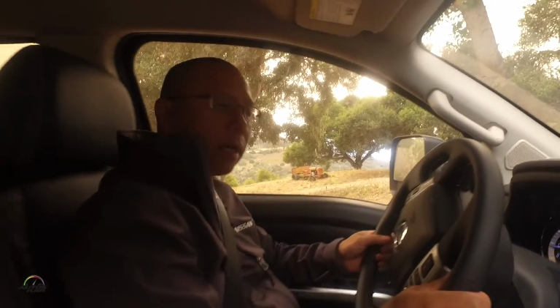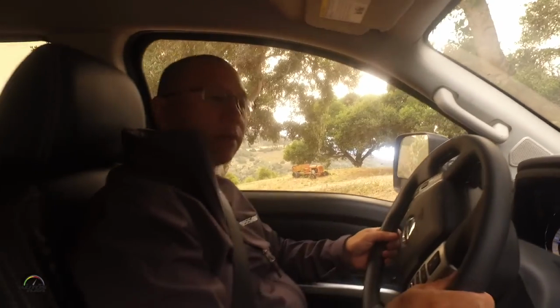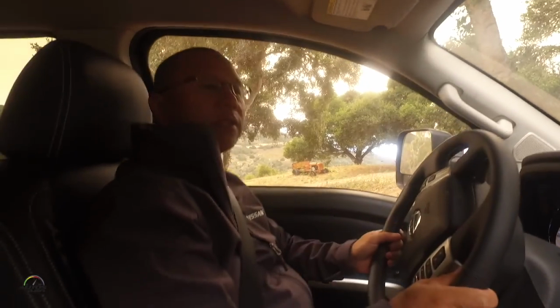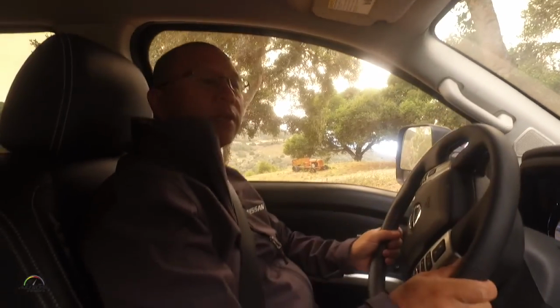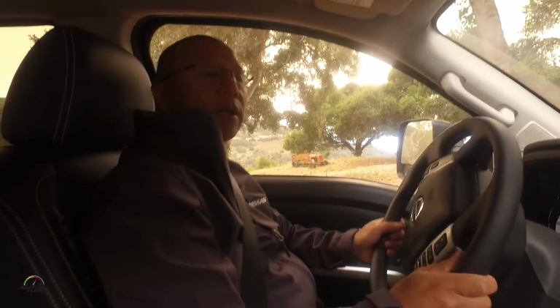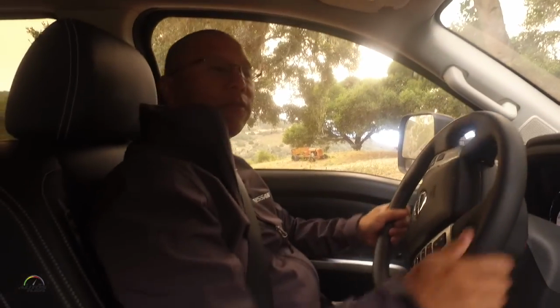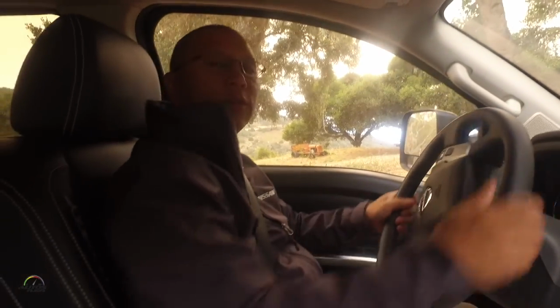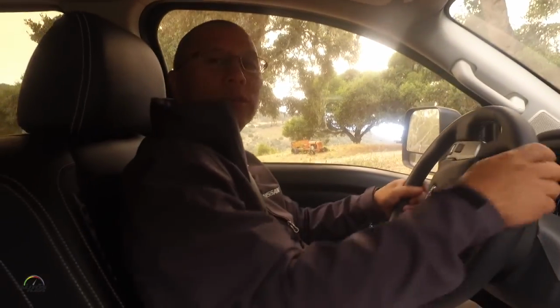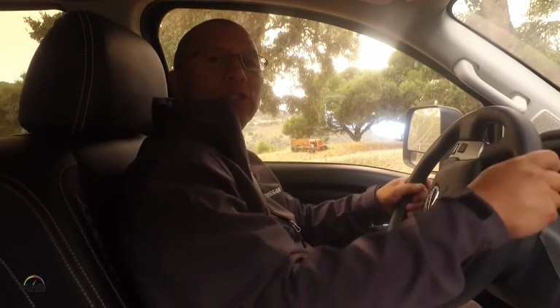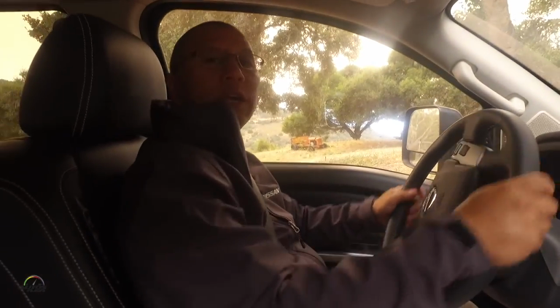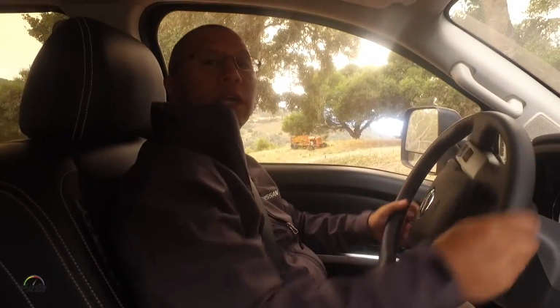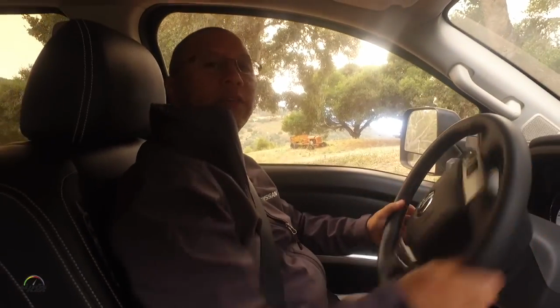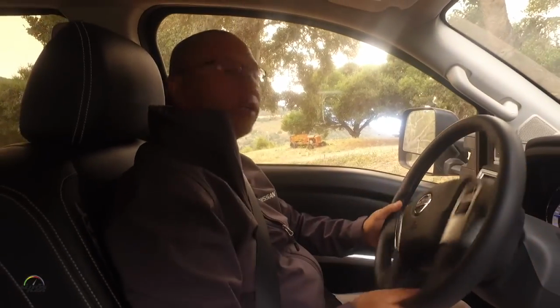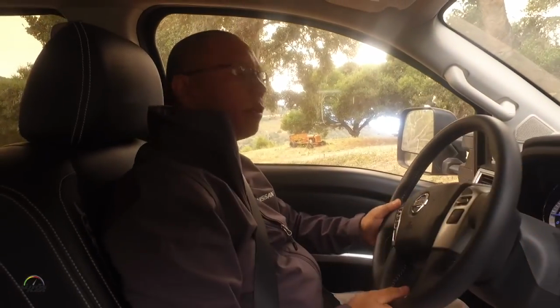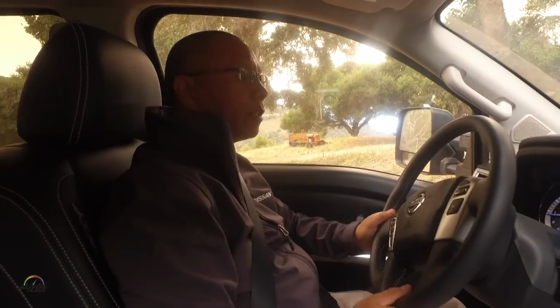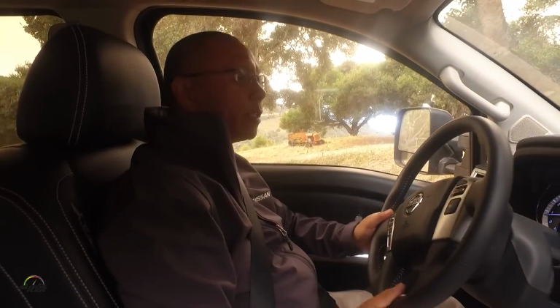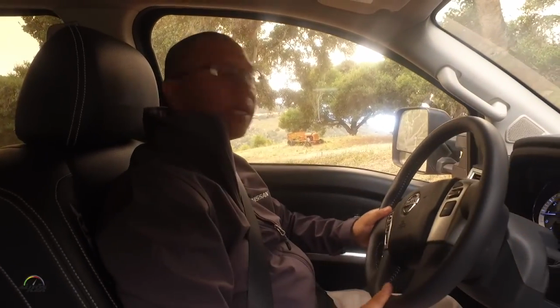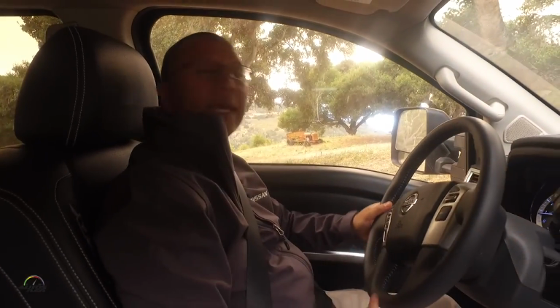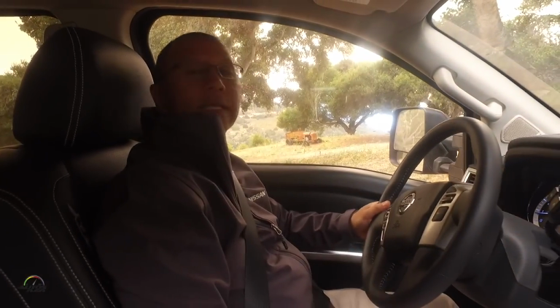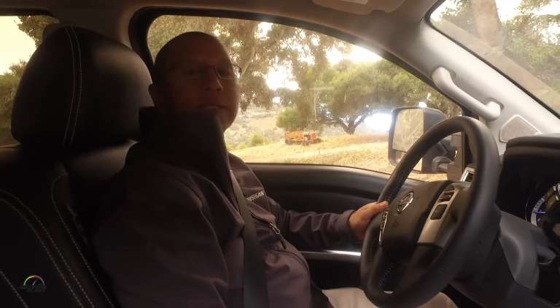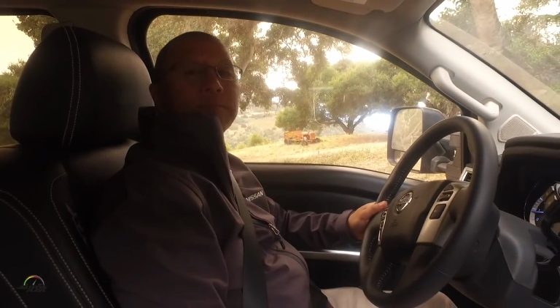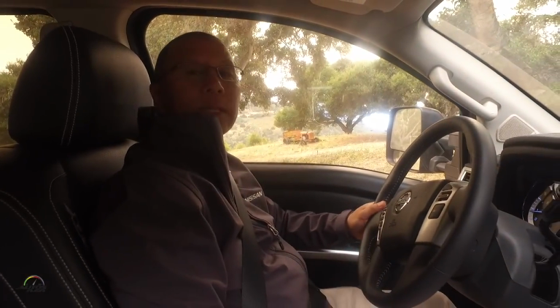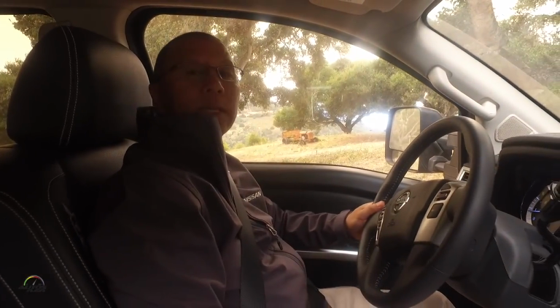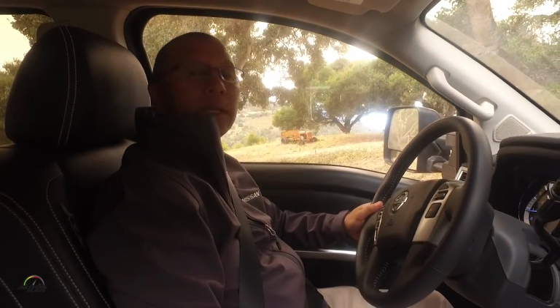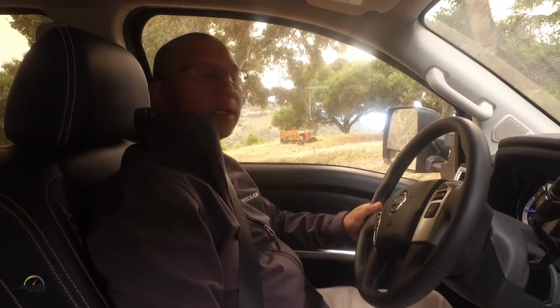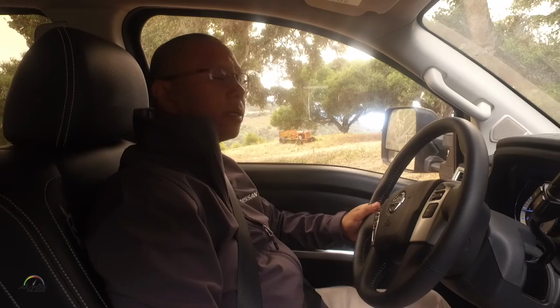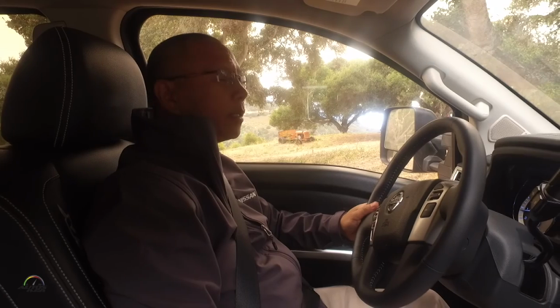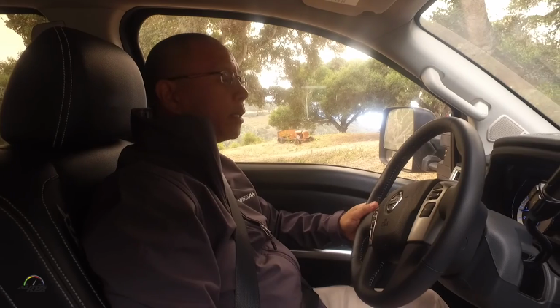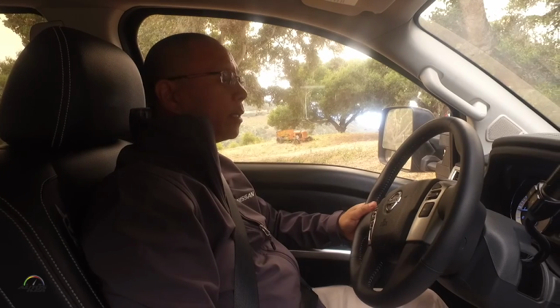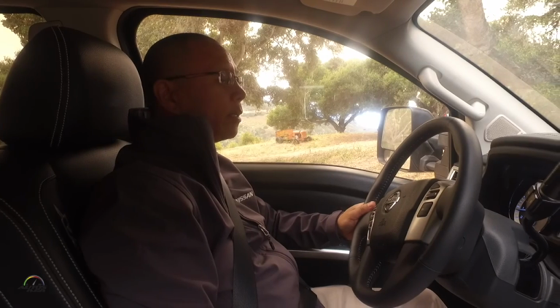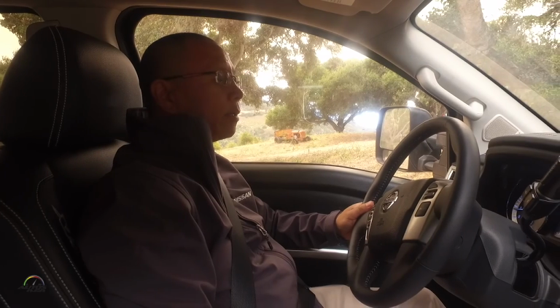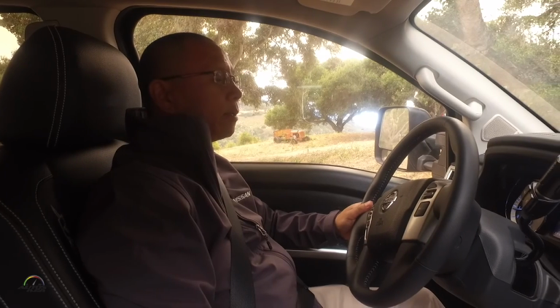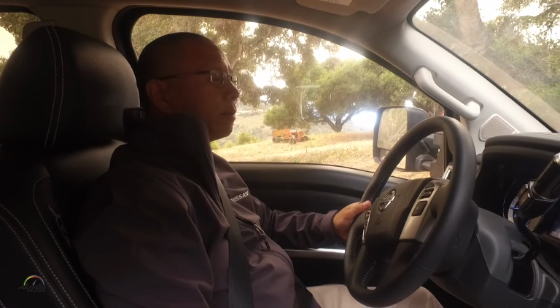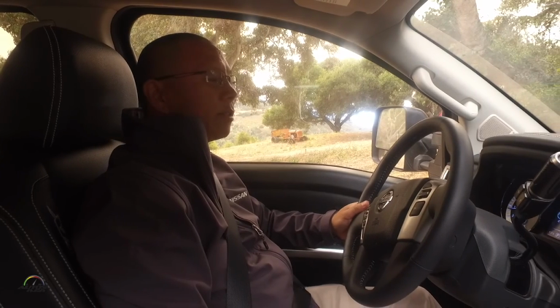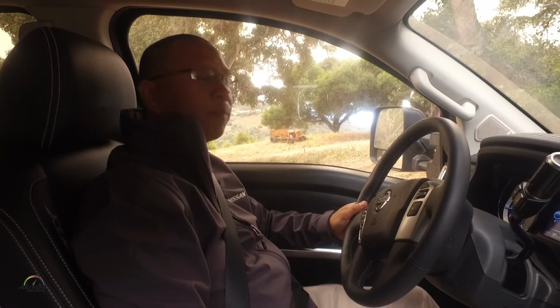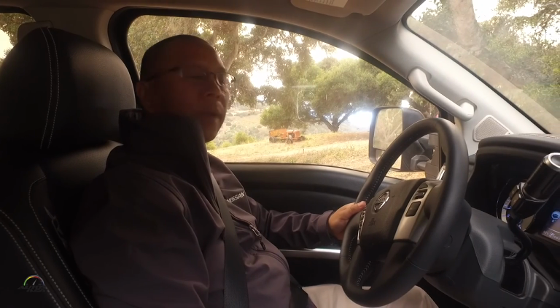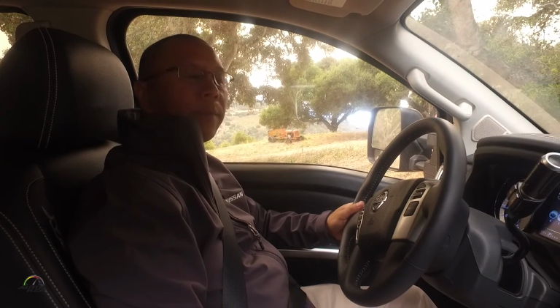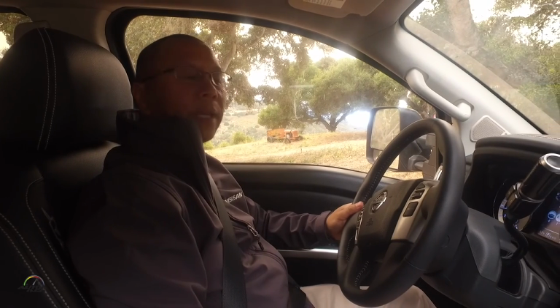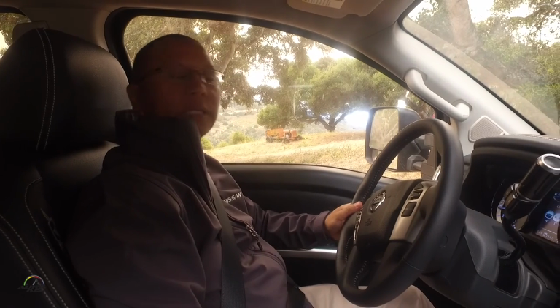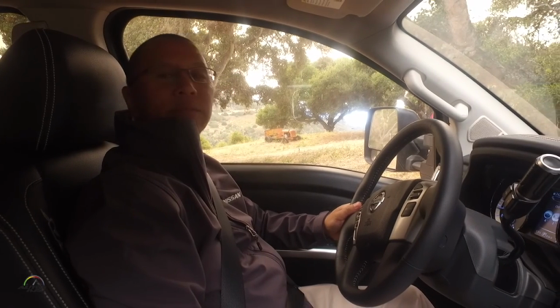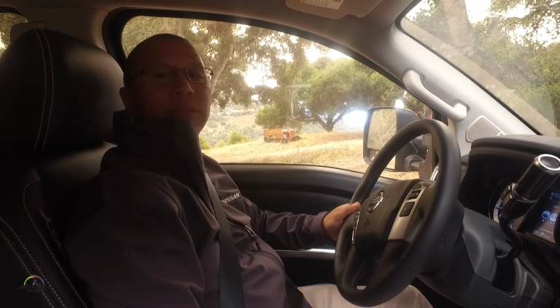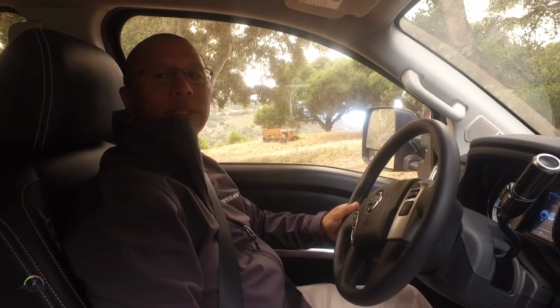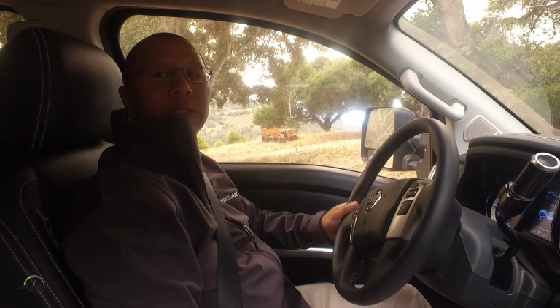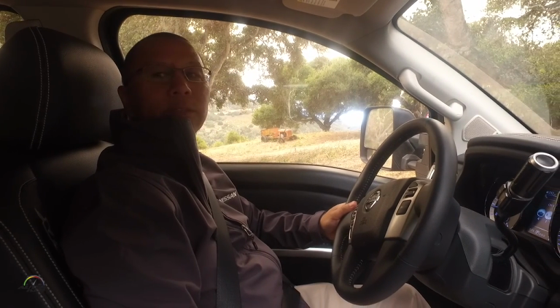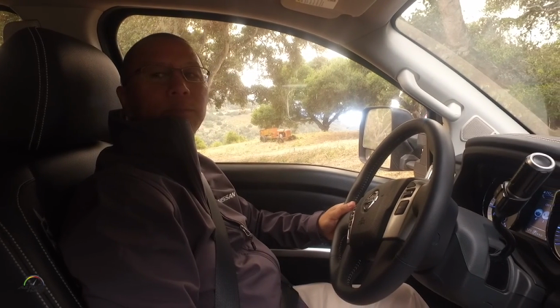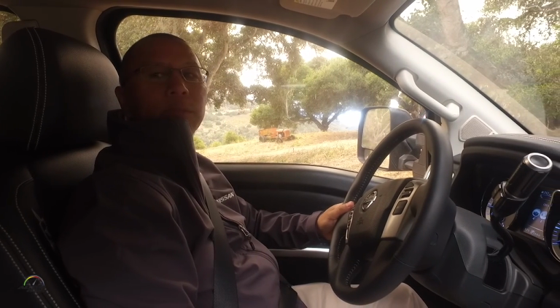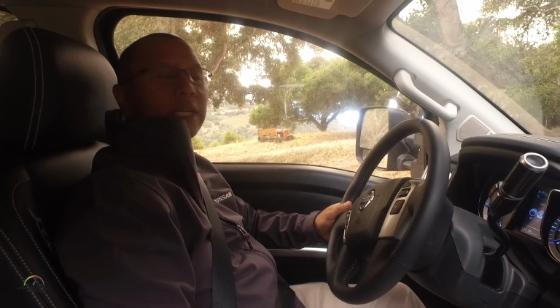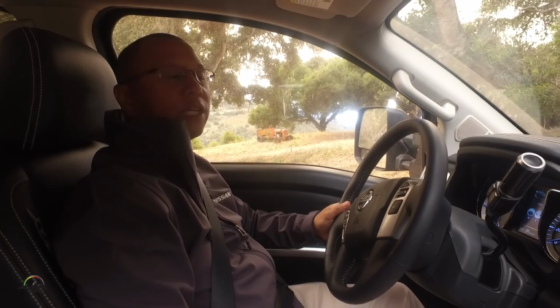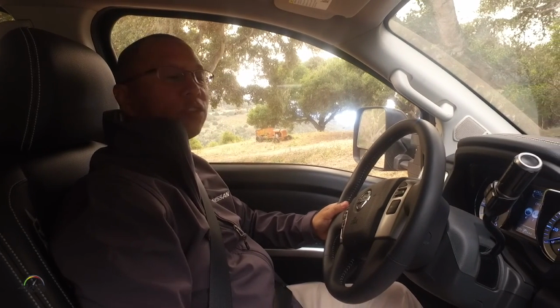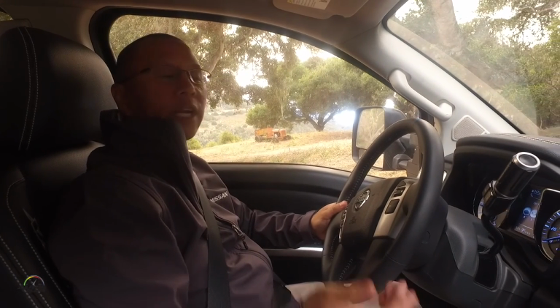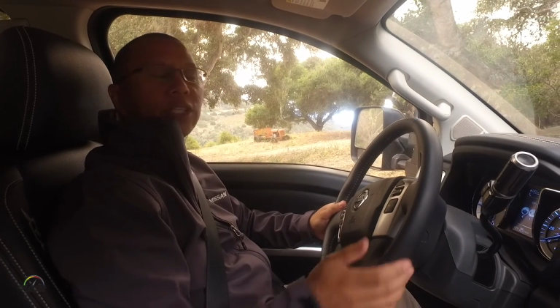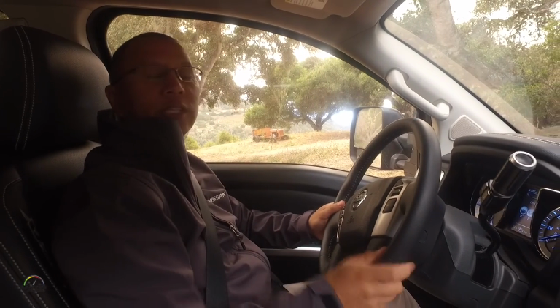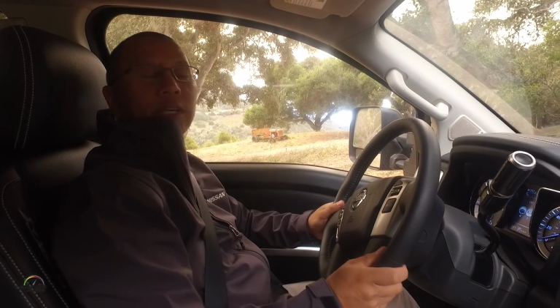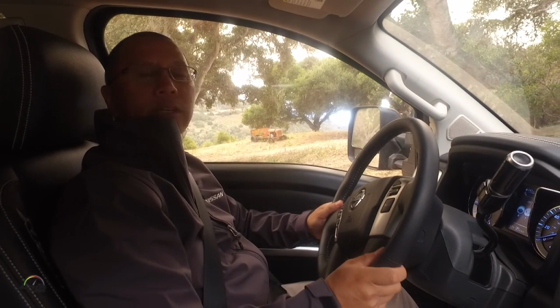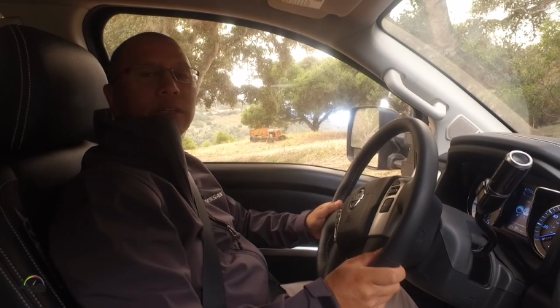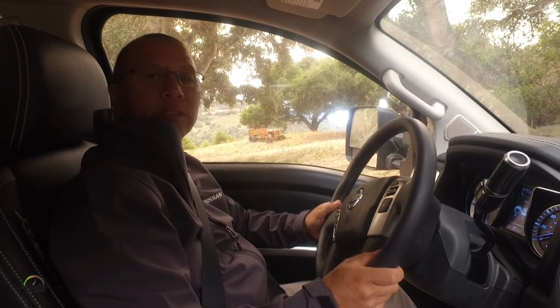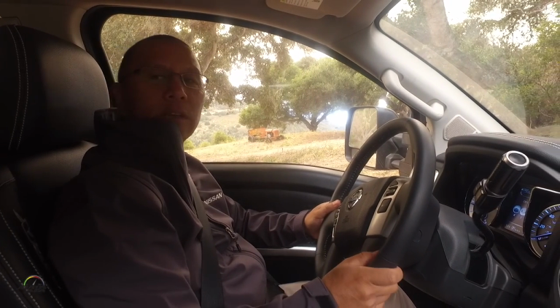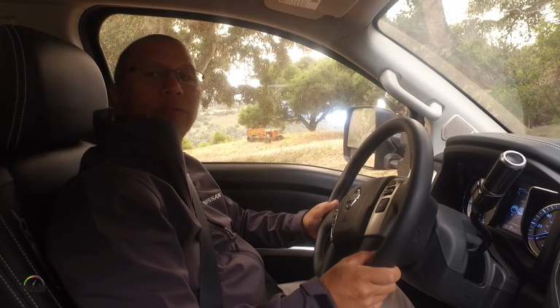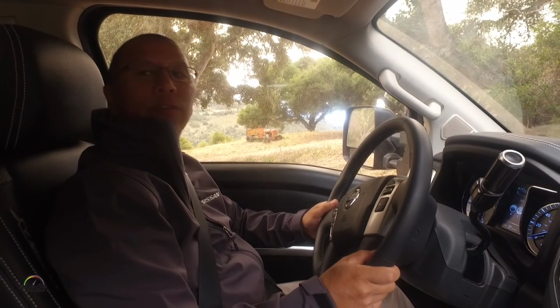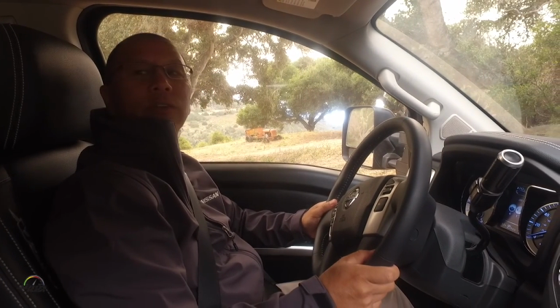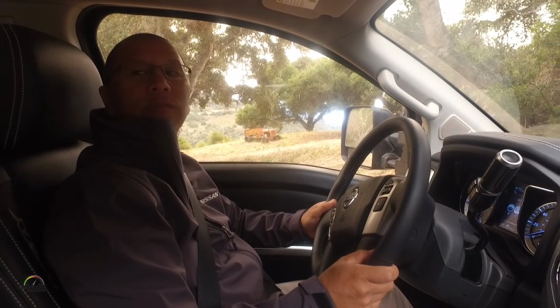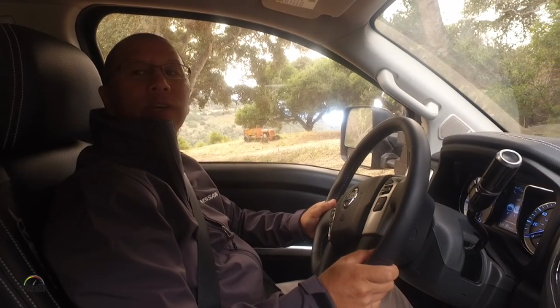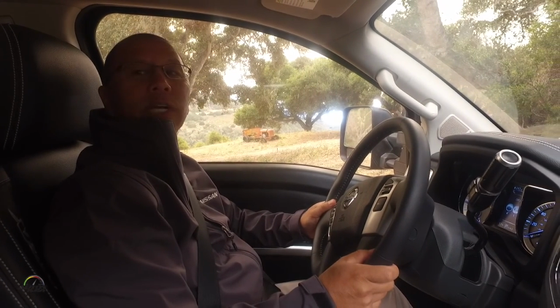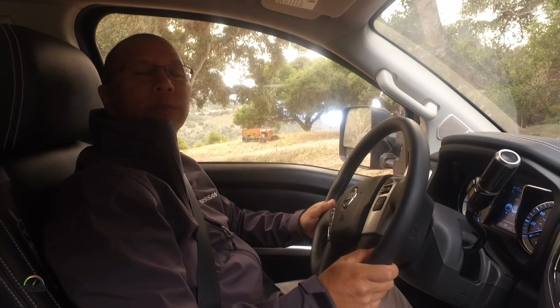That was our off-road drive here in the Titan. It's an amazing vehicle — plenty of traction out here in this off-road environment.